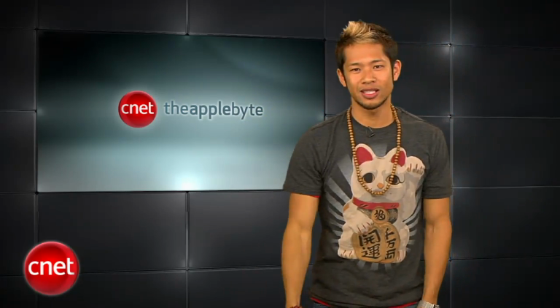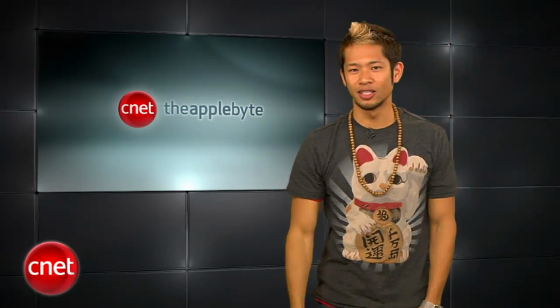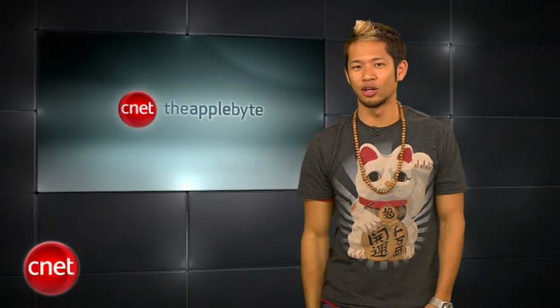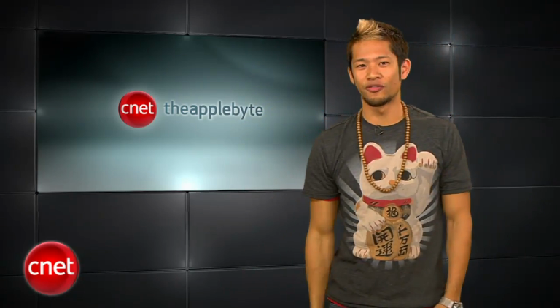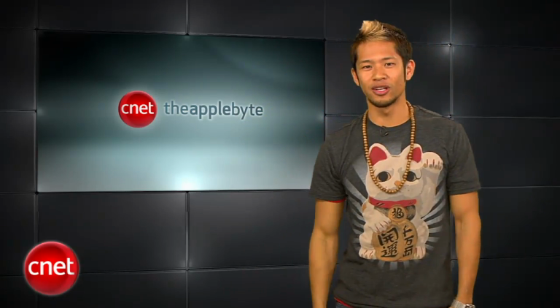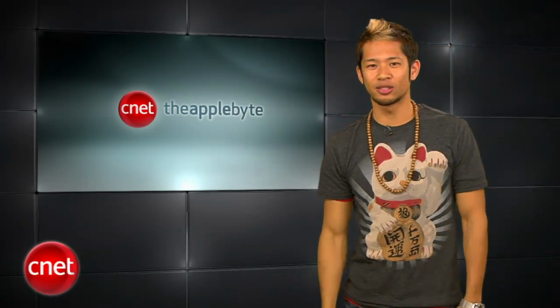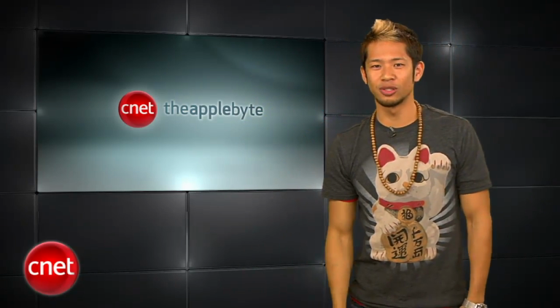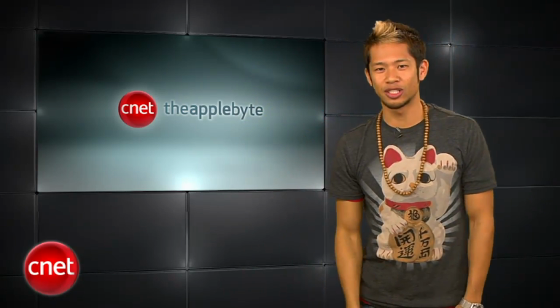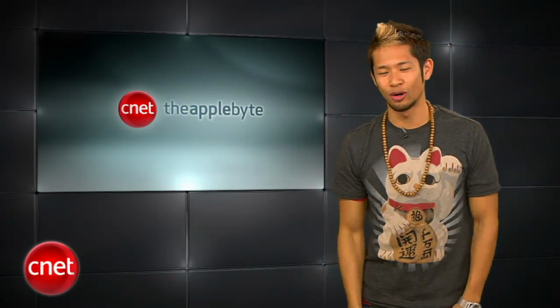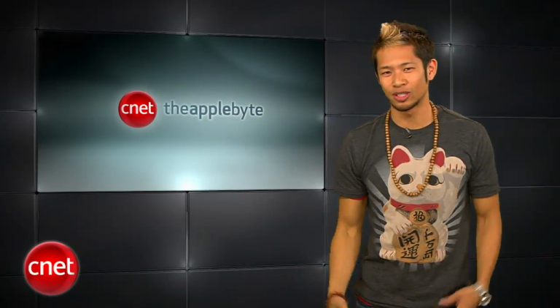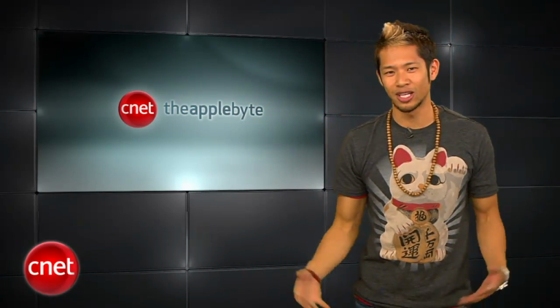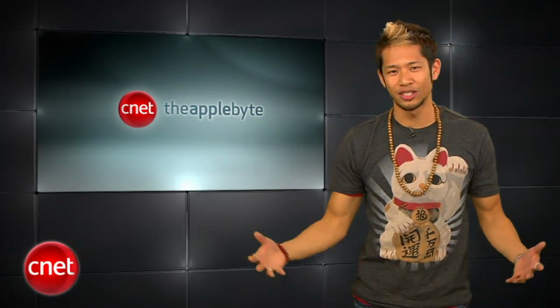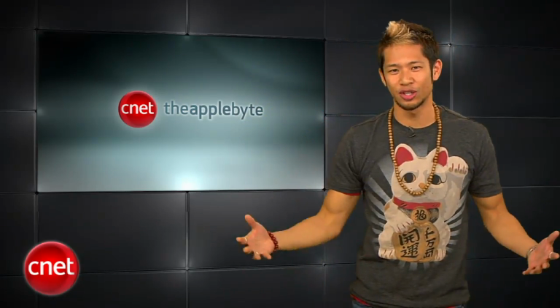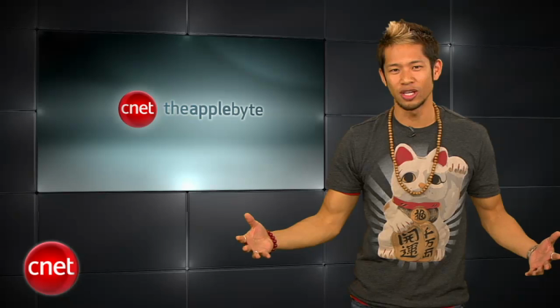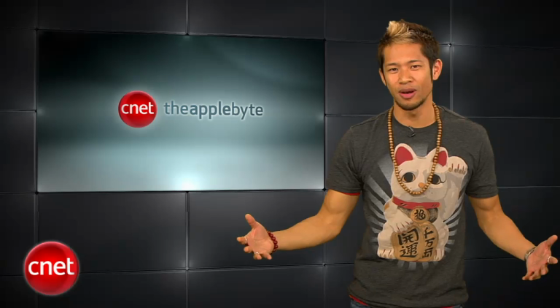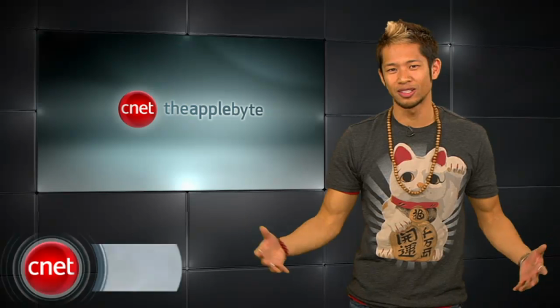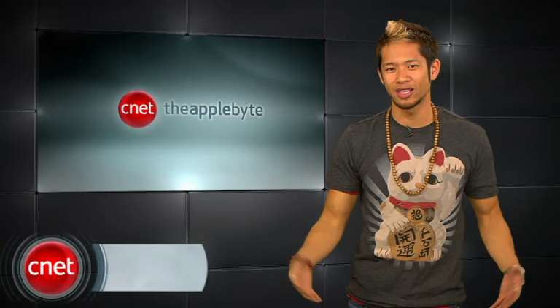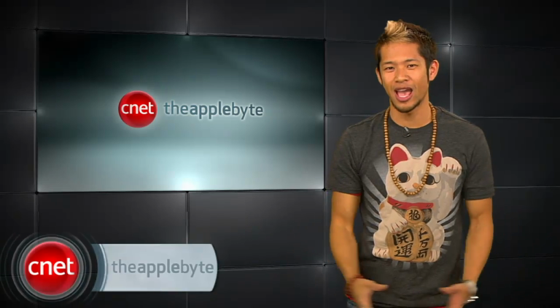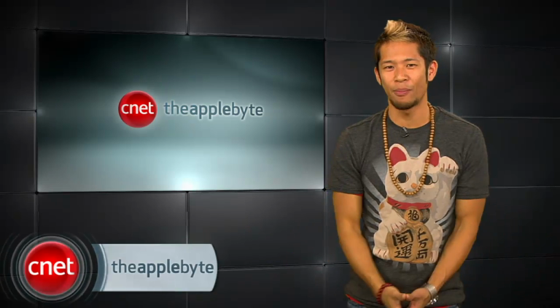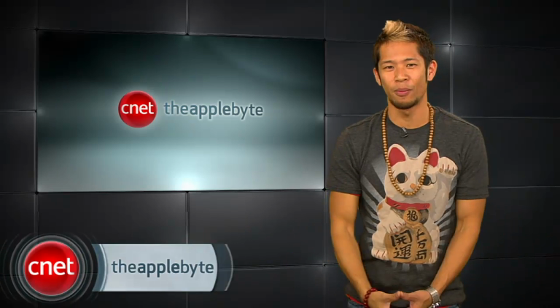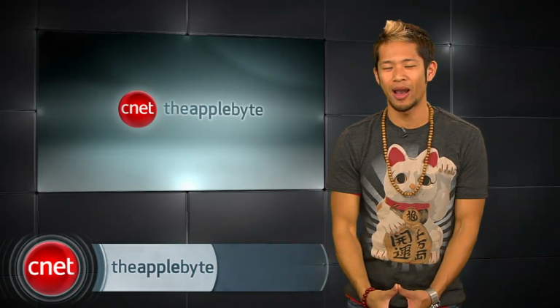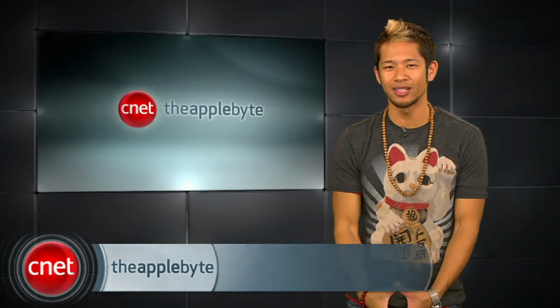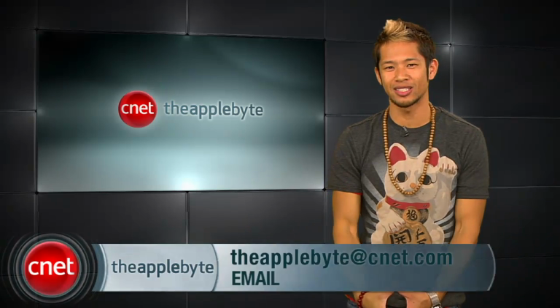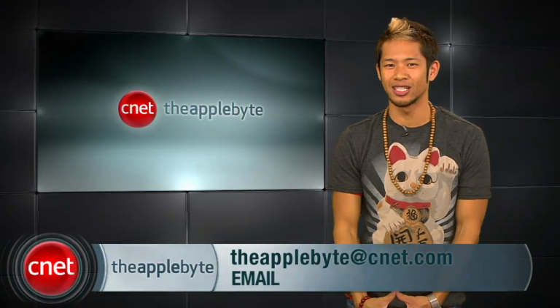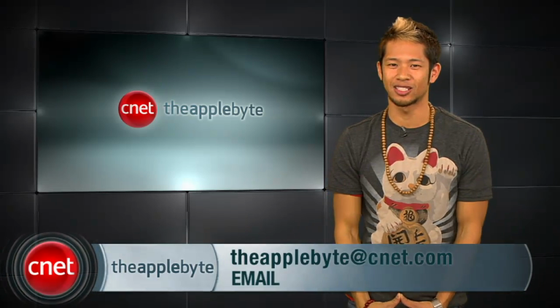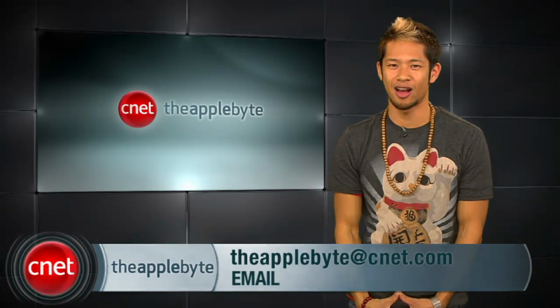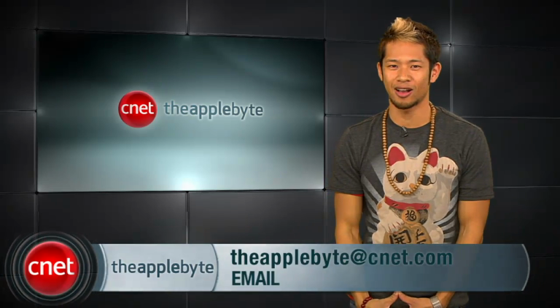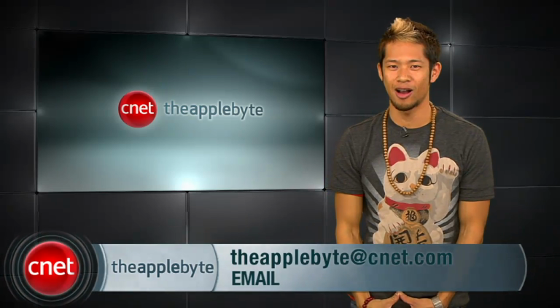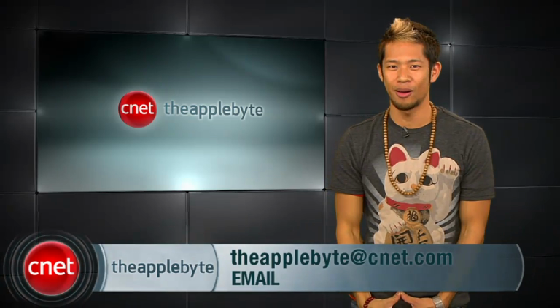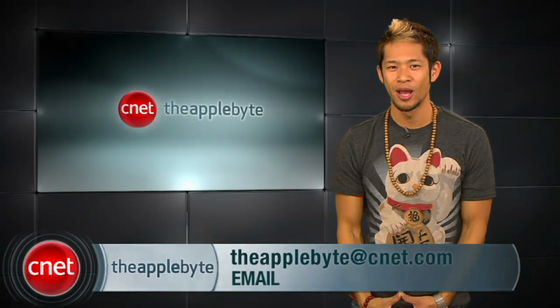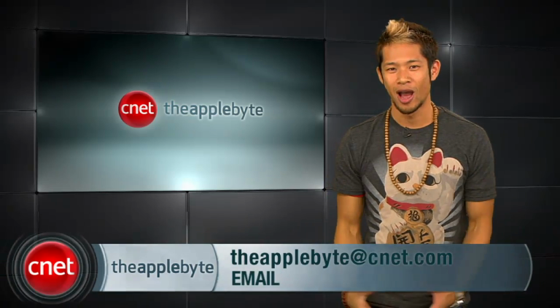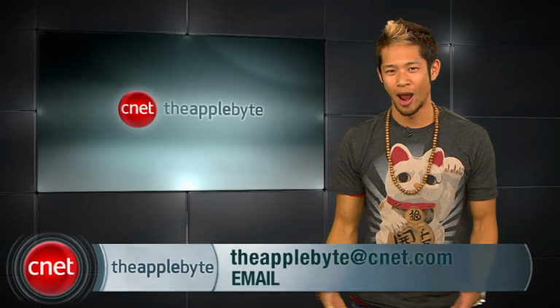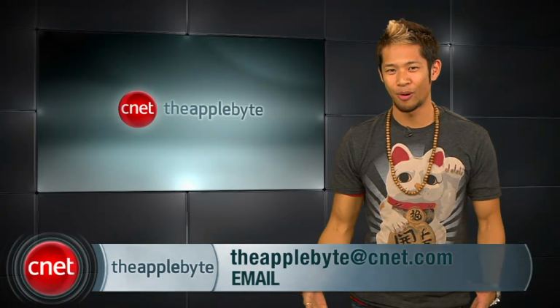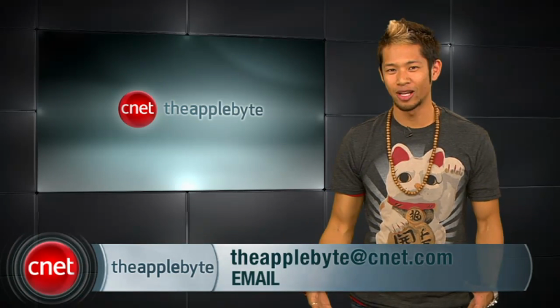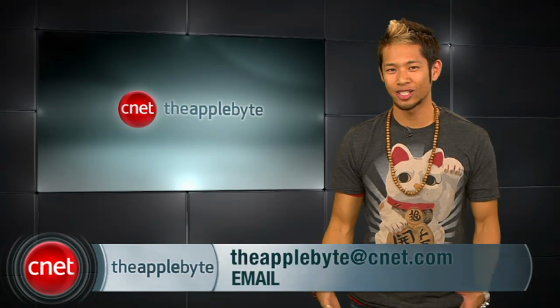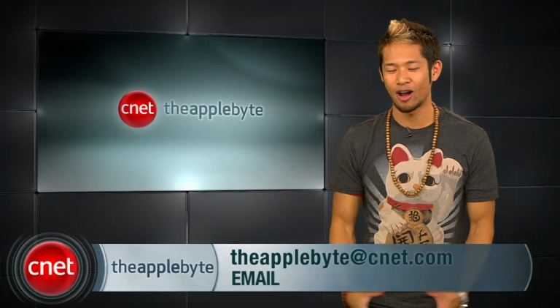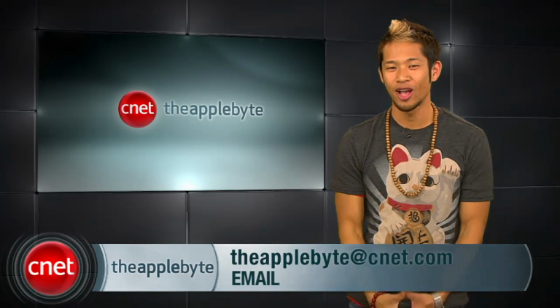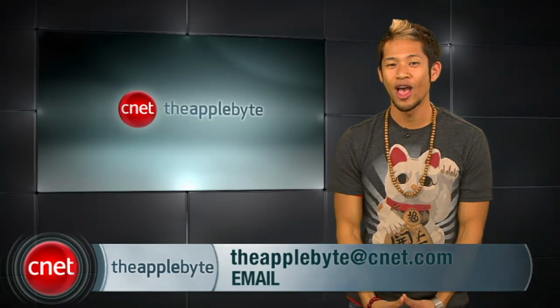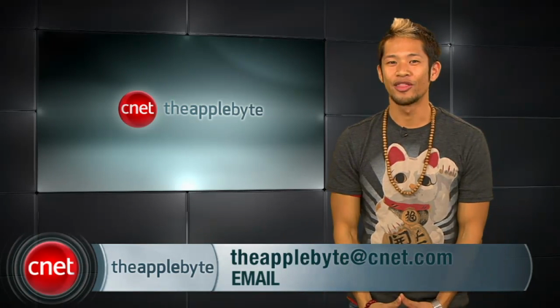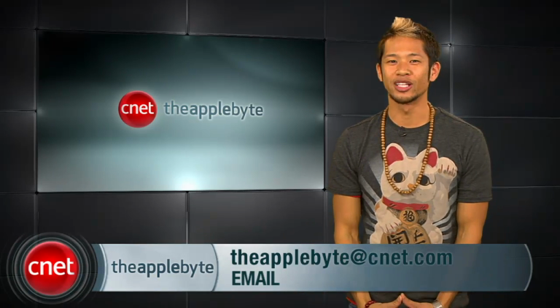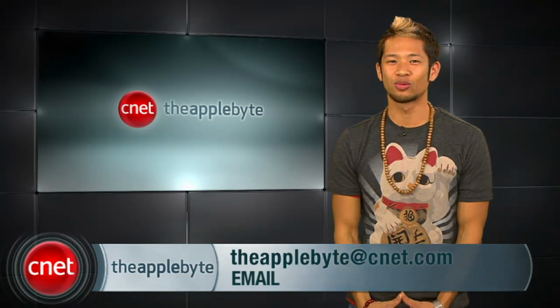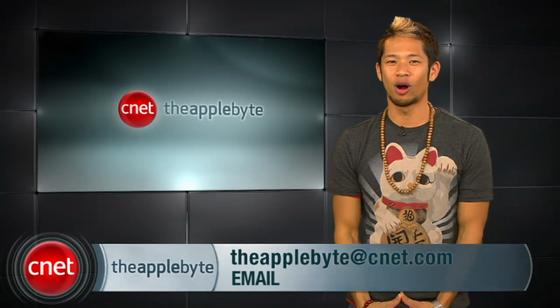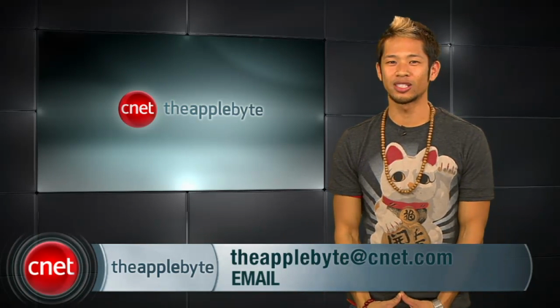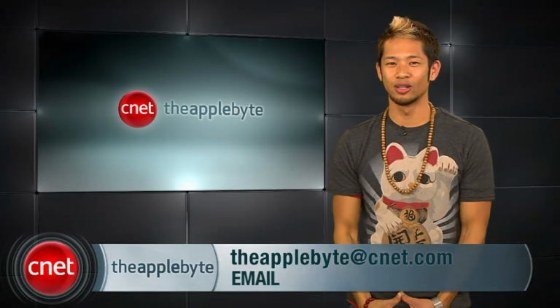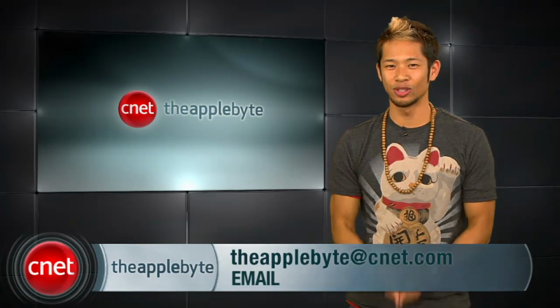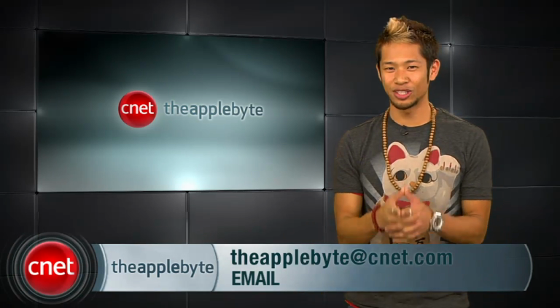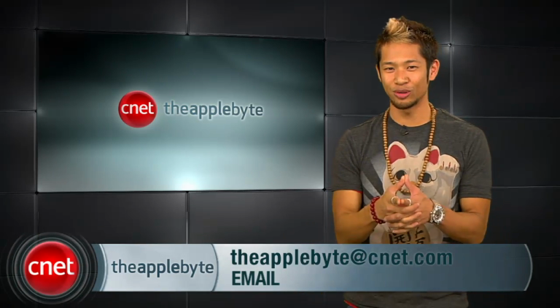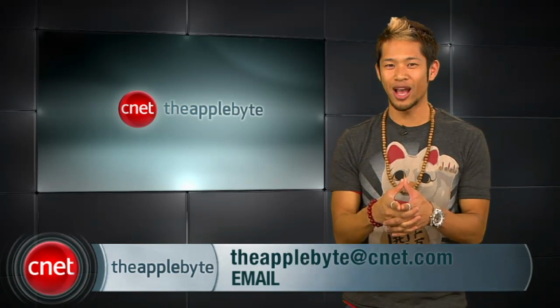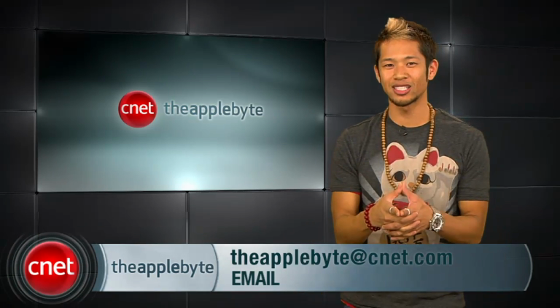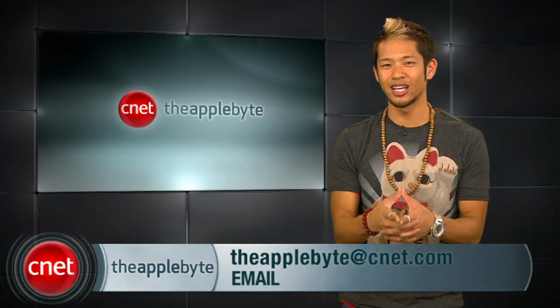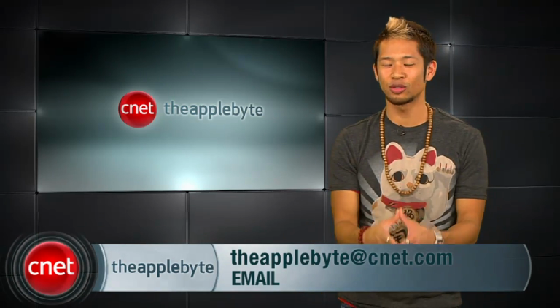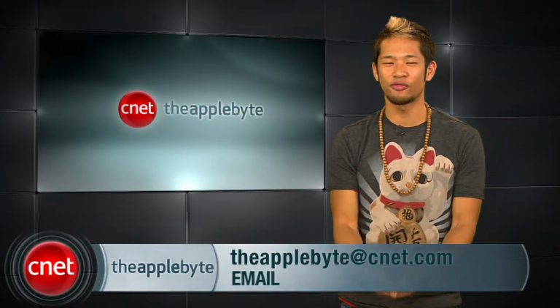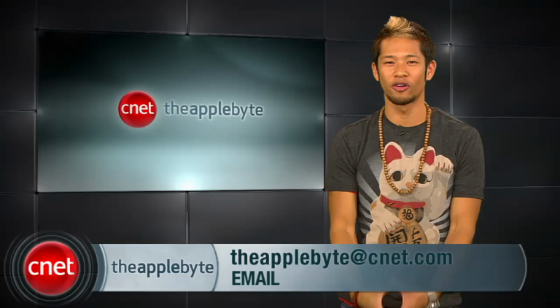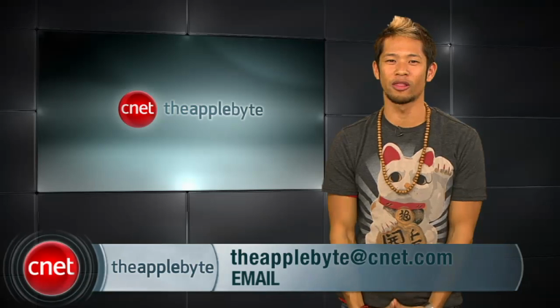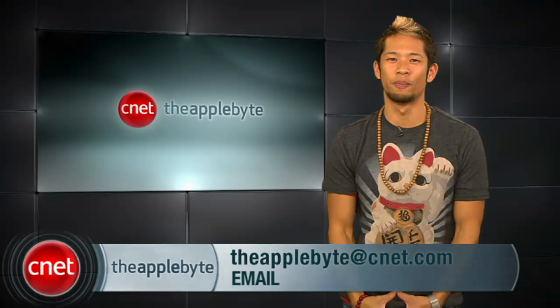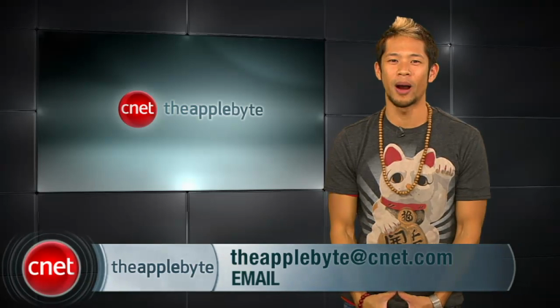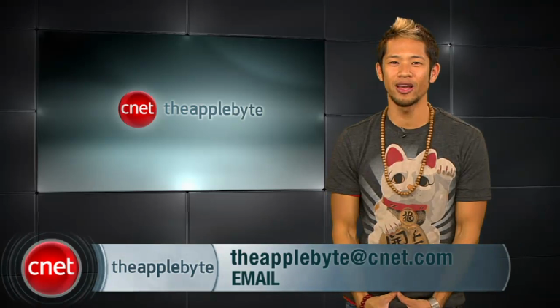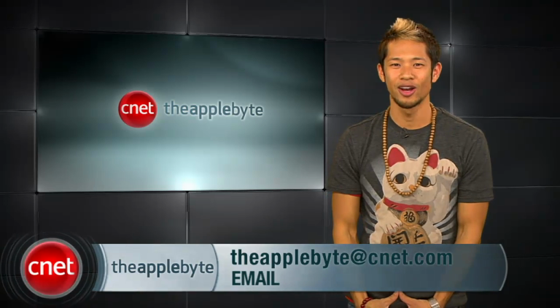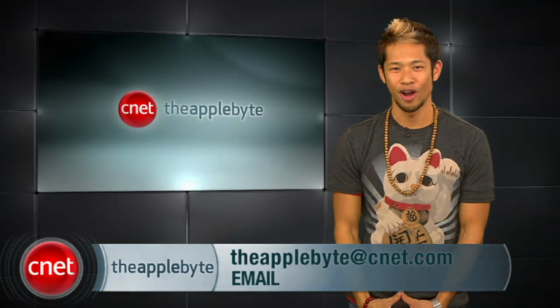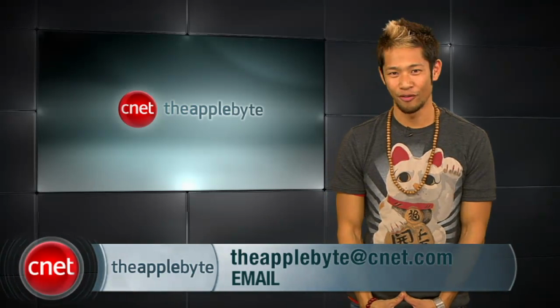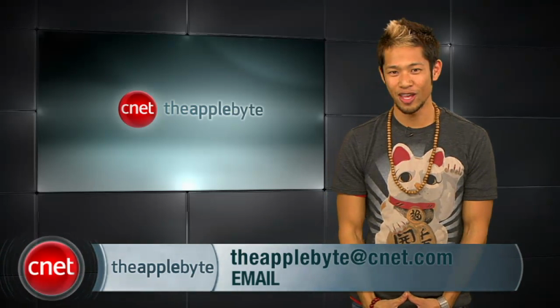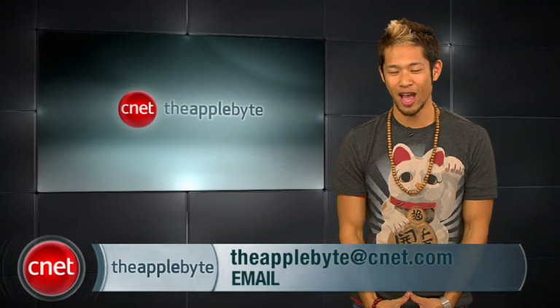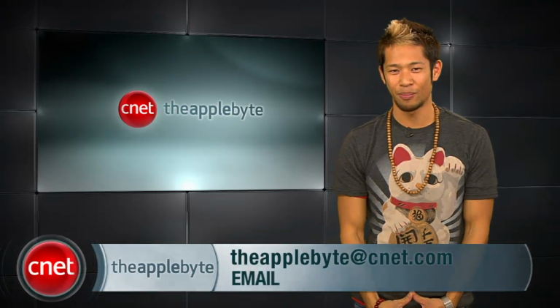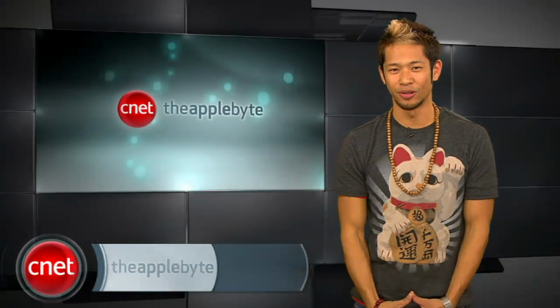That's going to do it for this week's show. Send us your emails to theapplebyte@CNET.com. I'm Brian Tong — thanks for watching, and we'll see you guys next week for another Bite of the Apple.